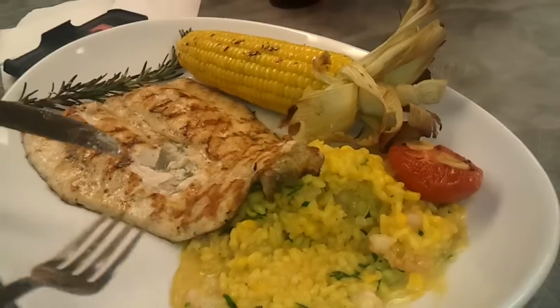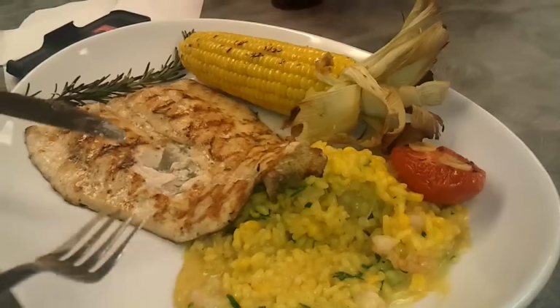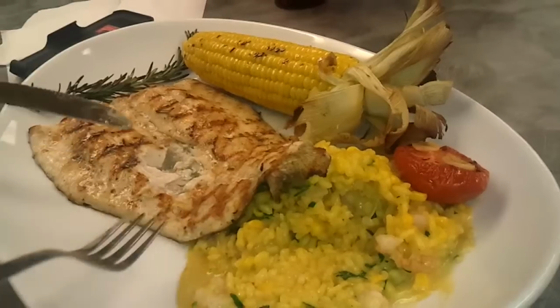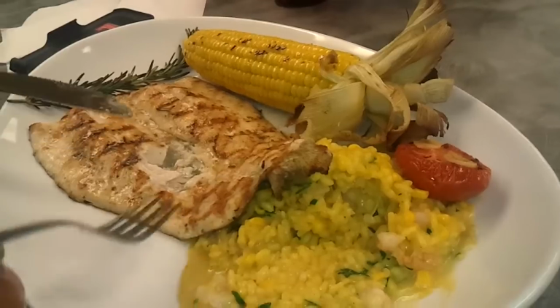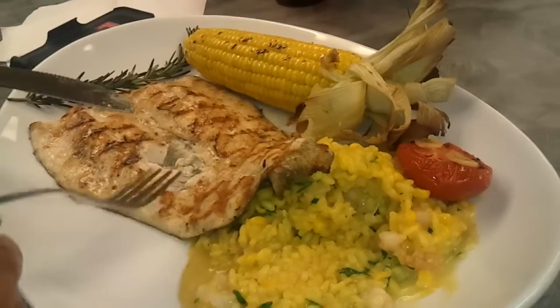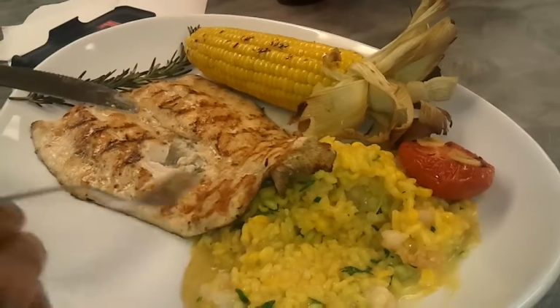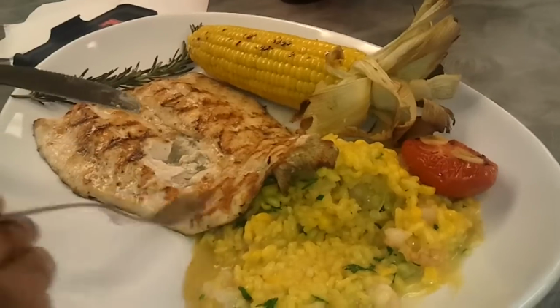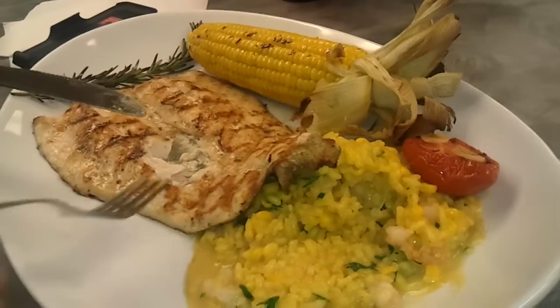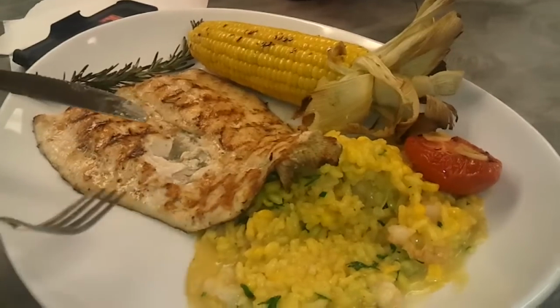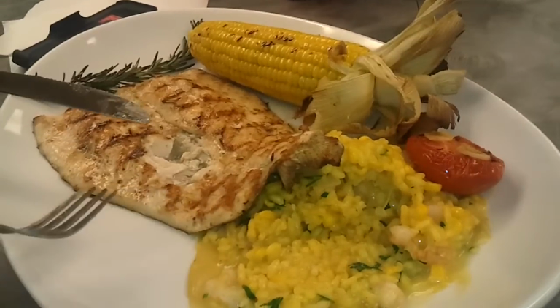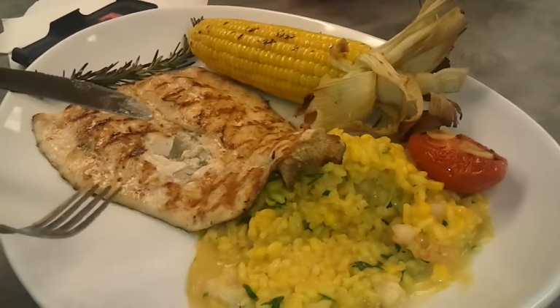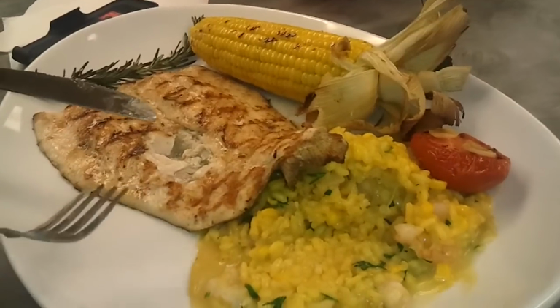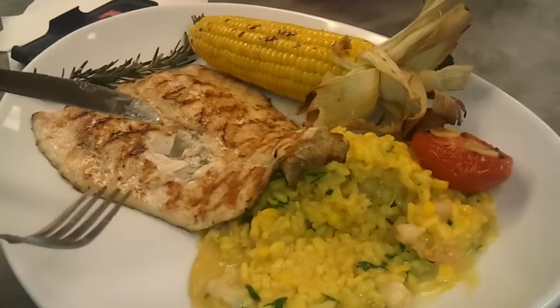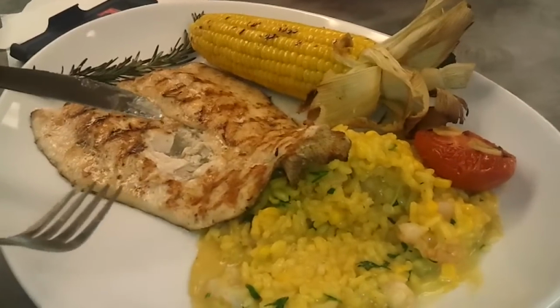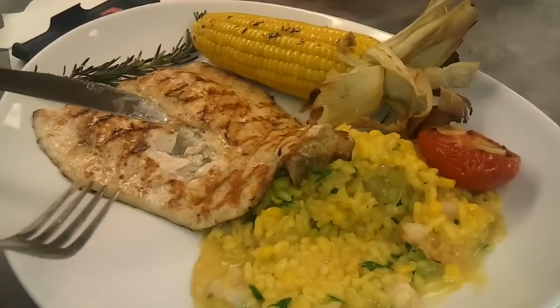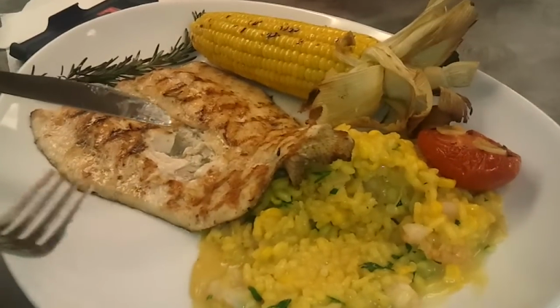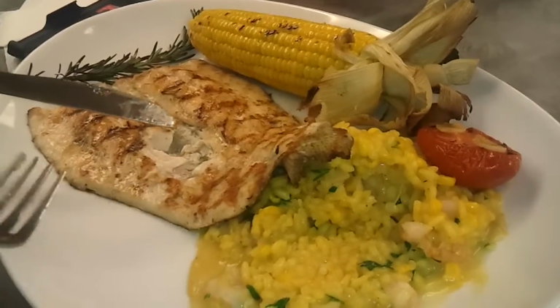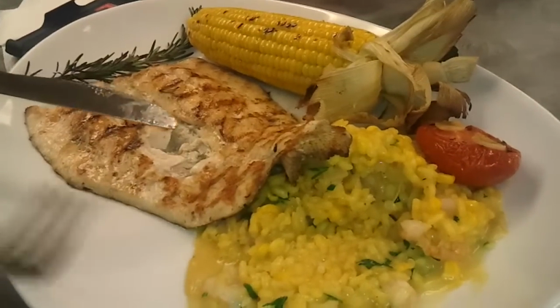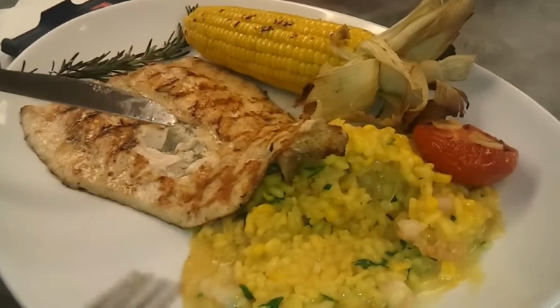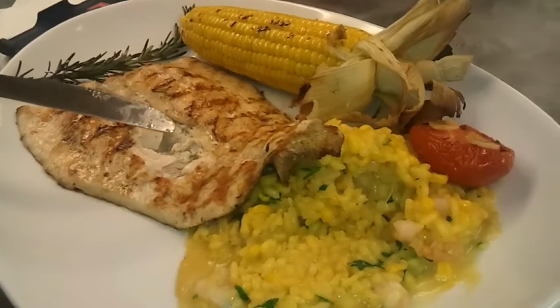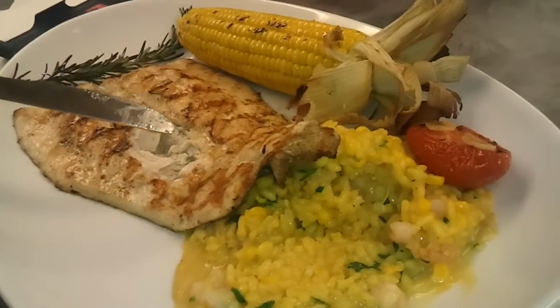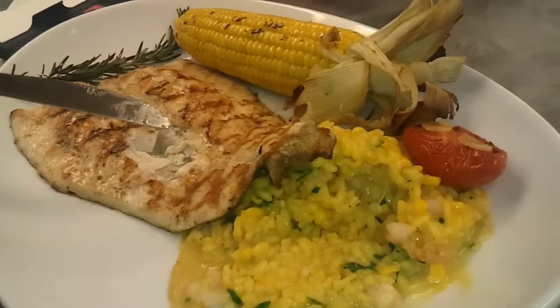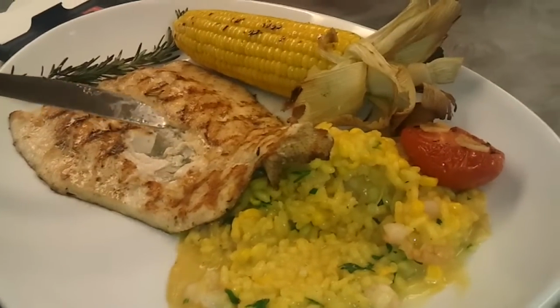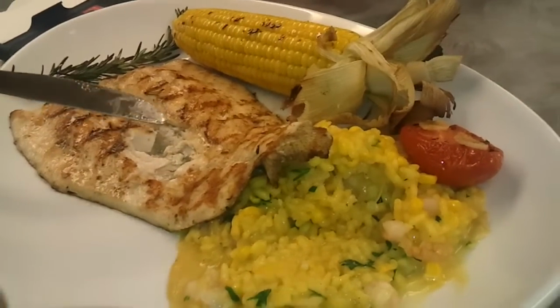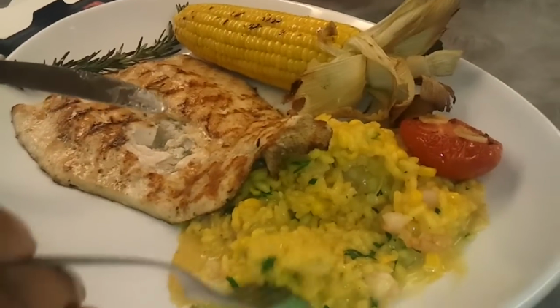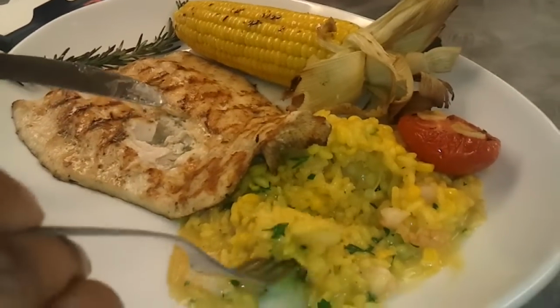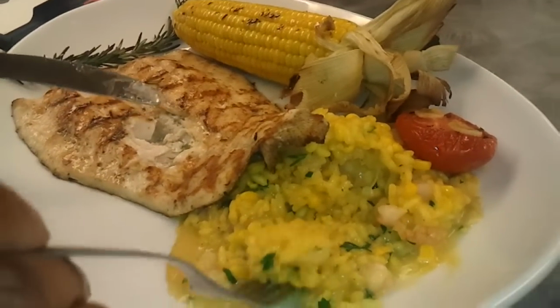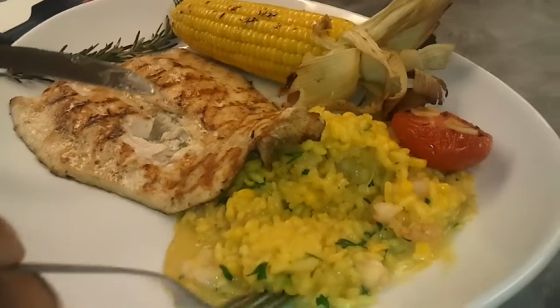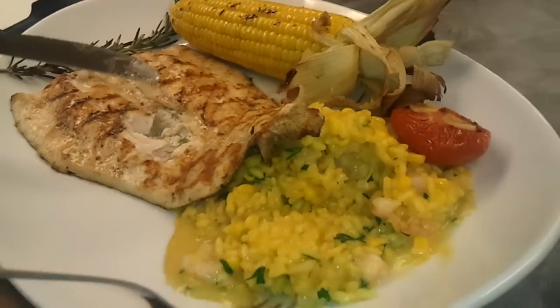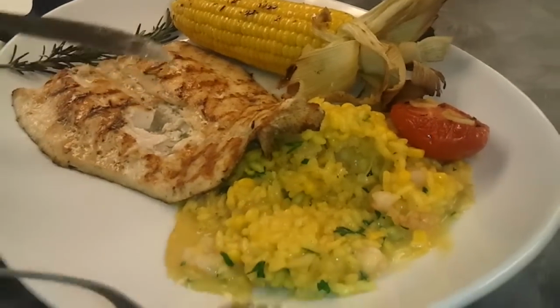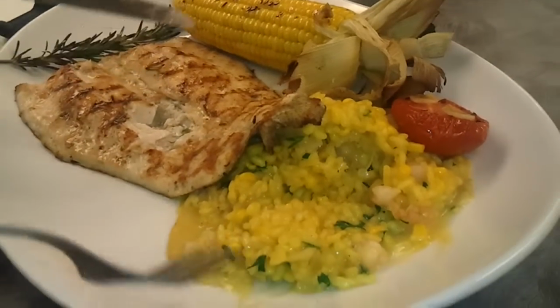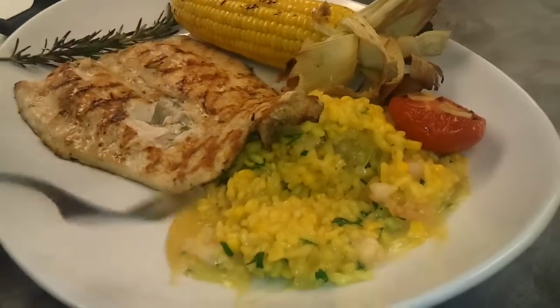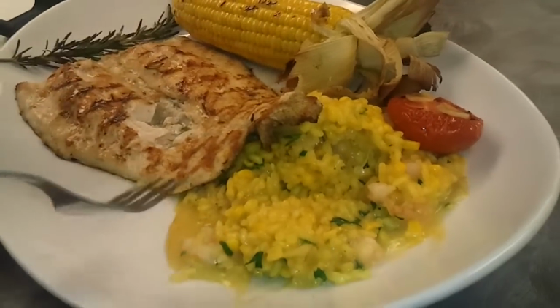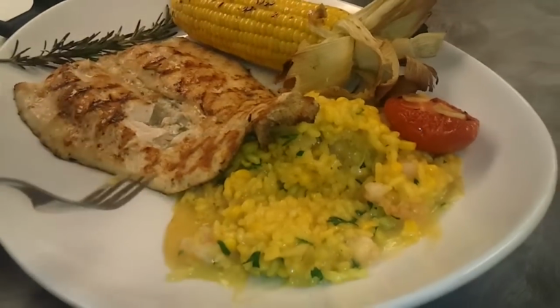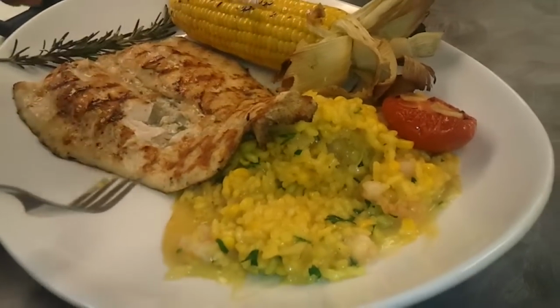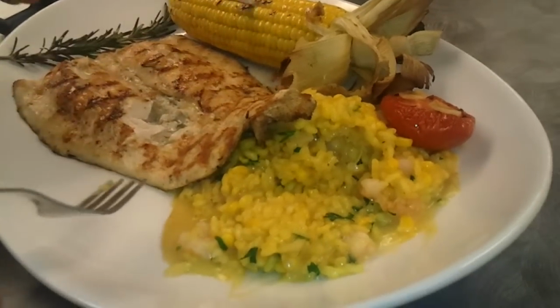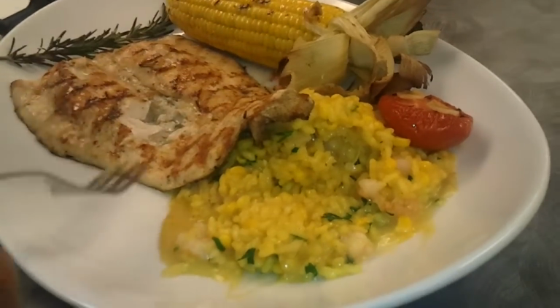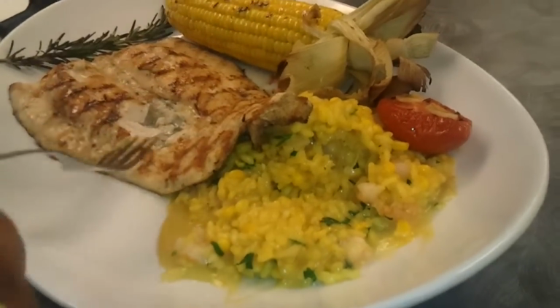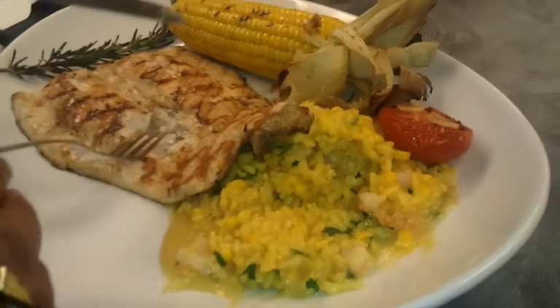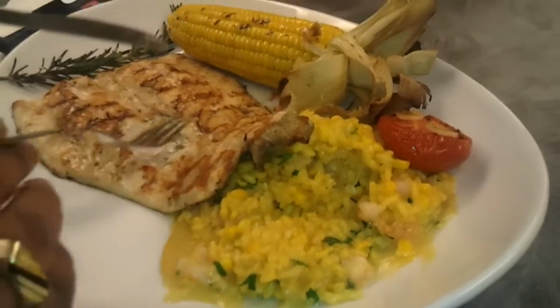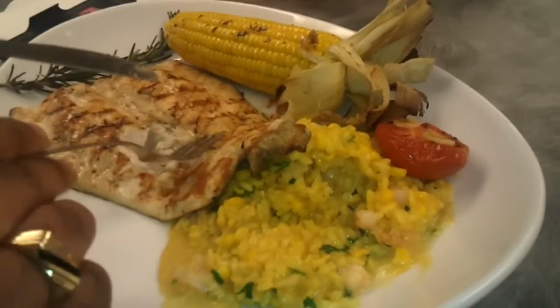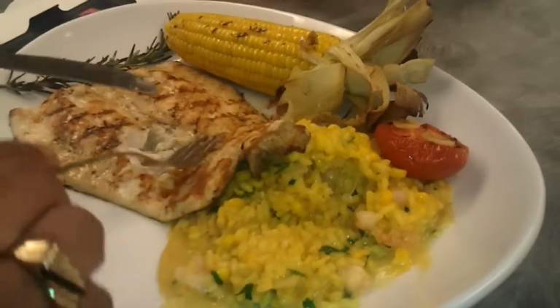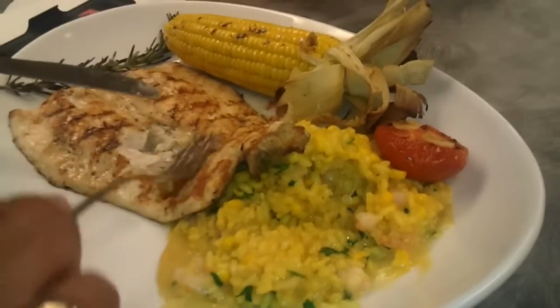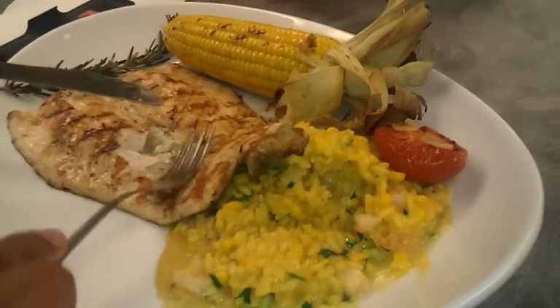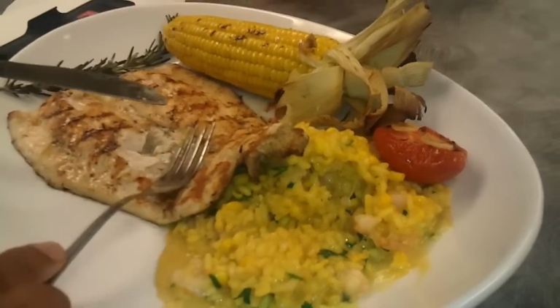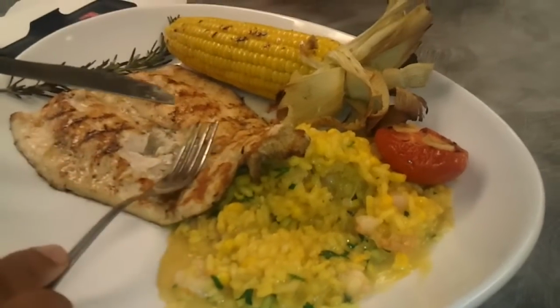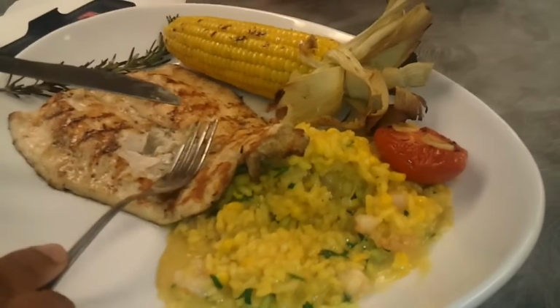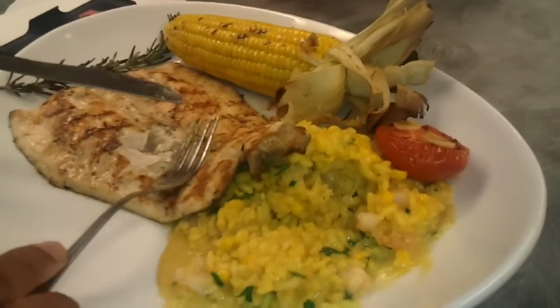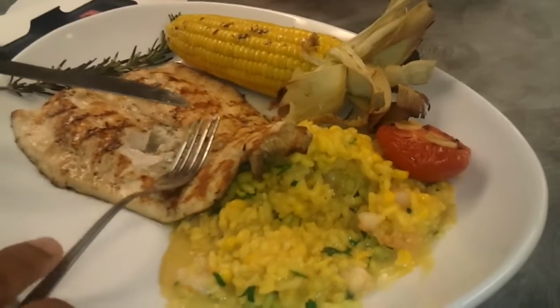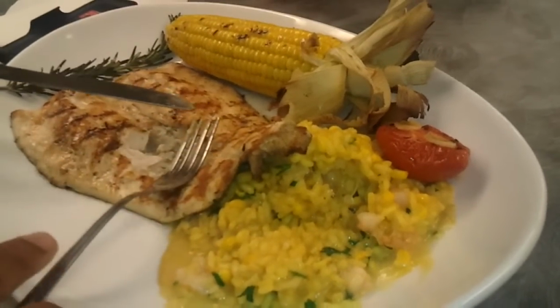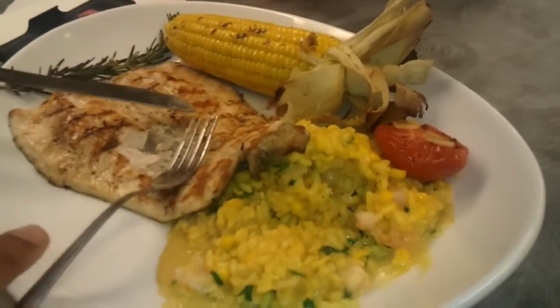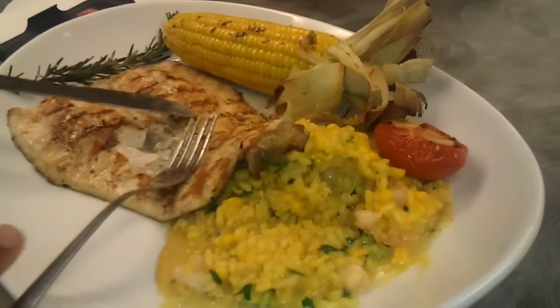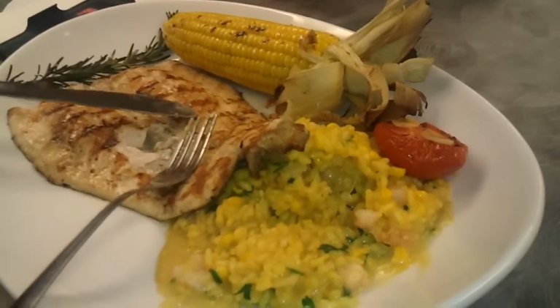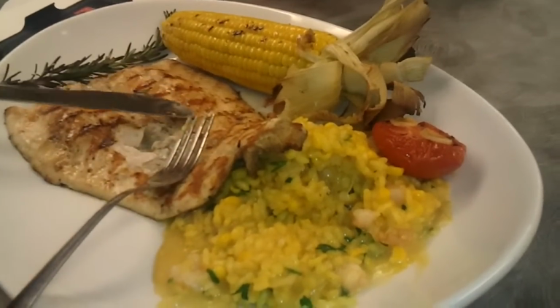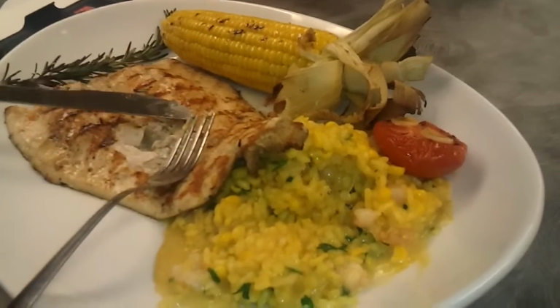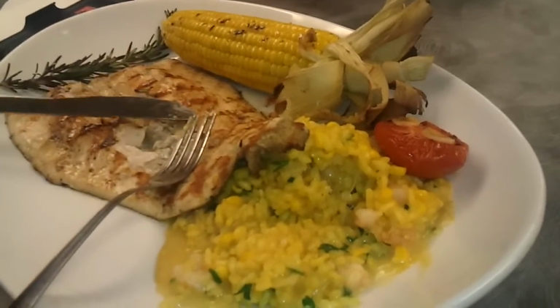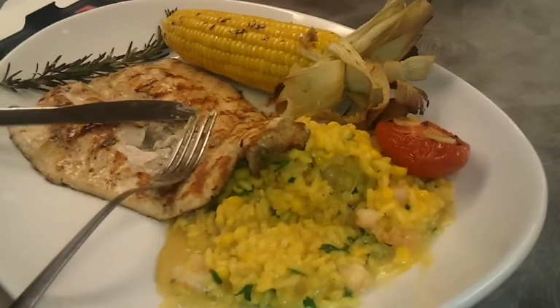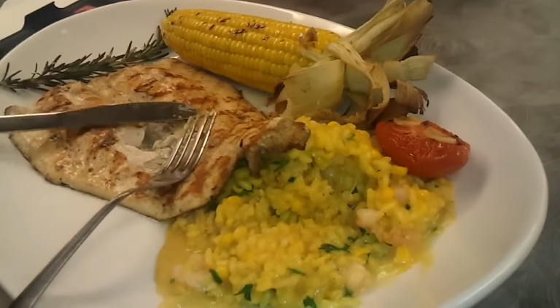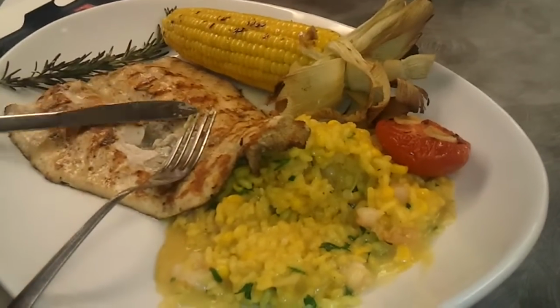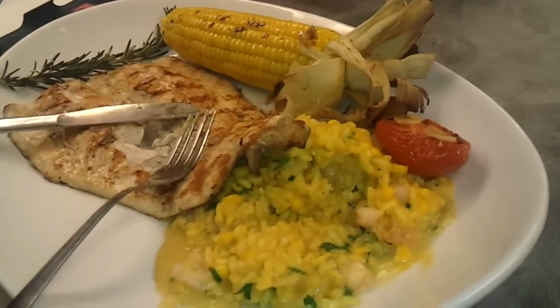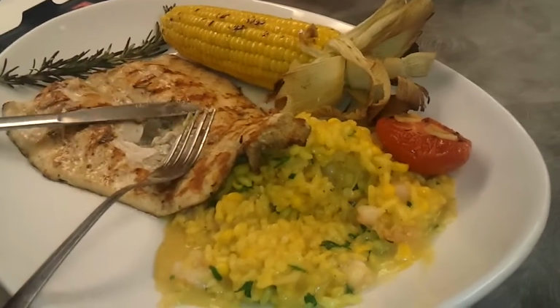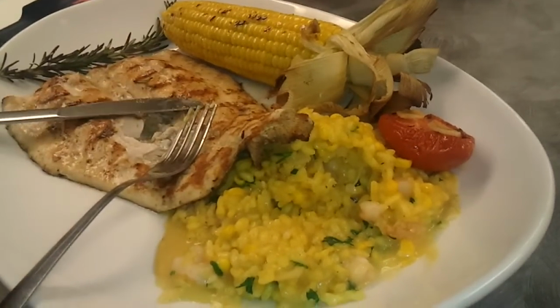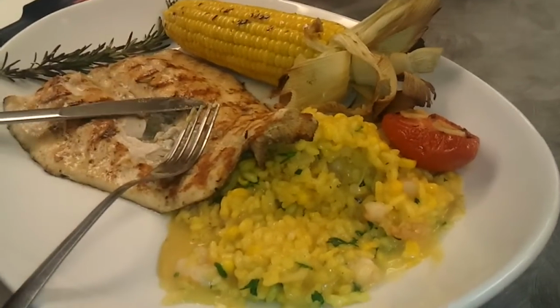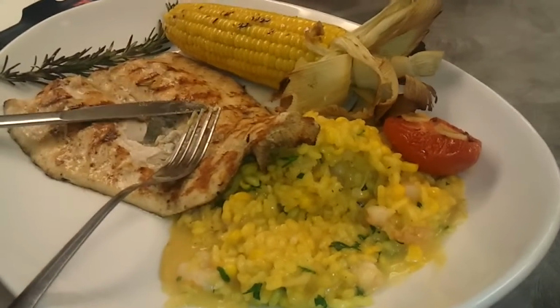Again, a little pan fried trout, shrimp risotto, grilled corn — and that makes a complete meal.